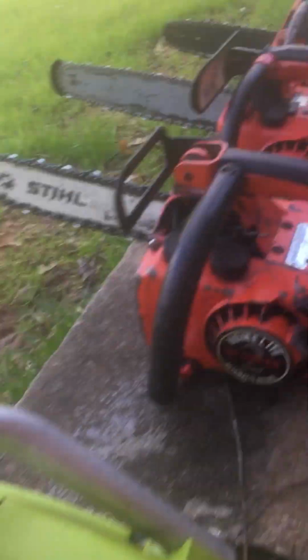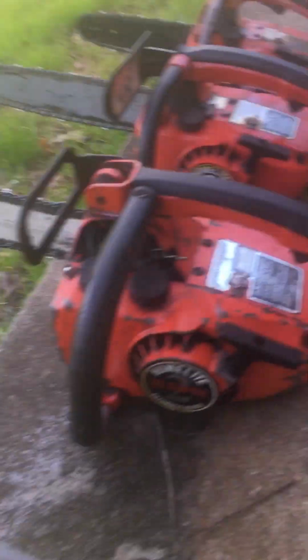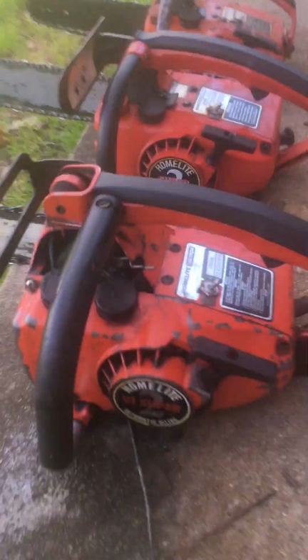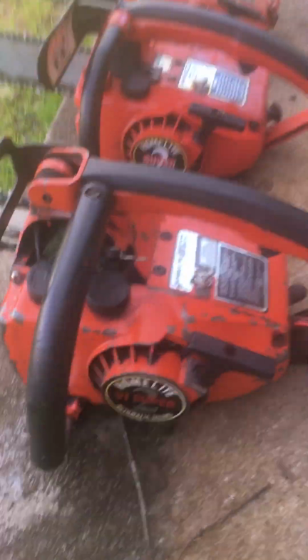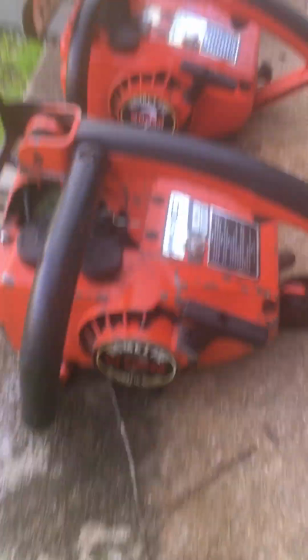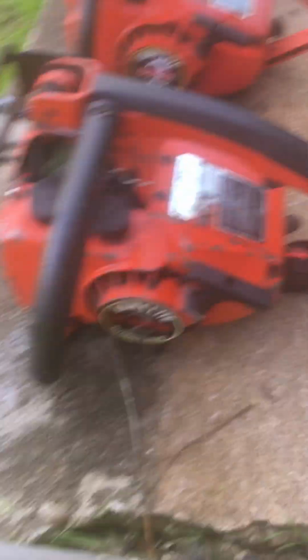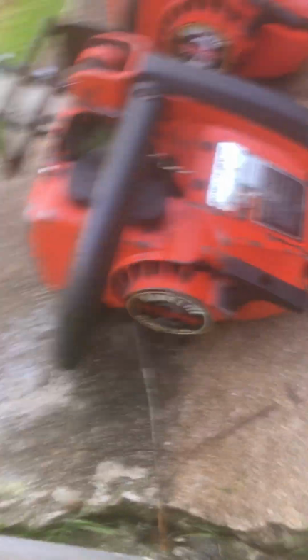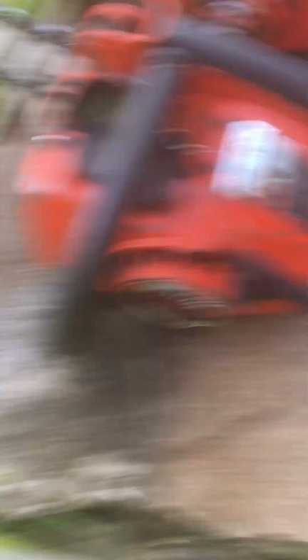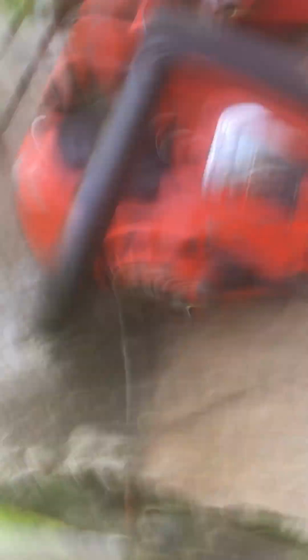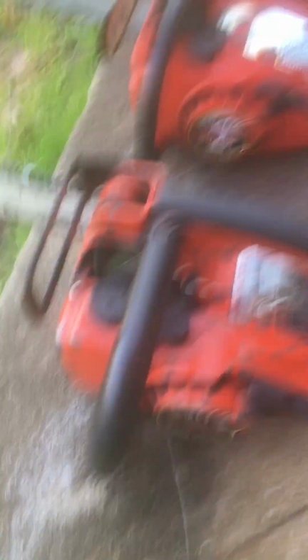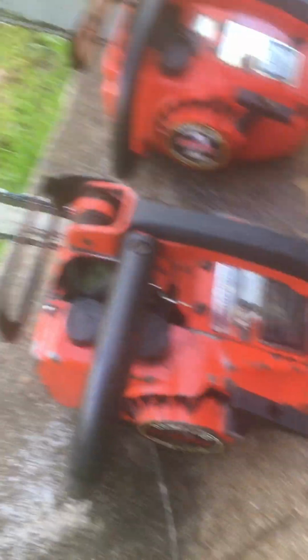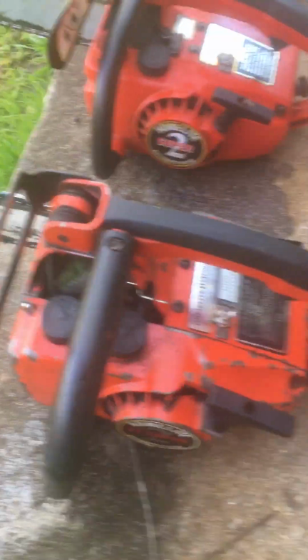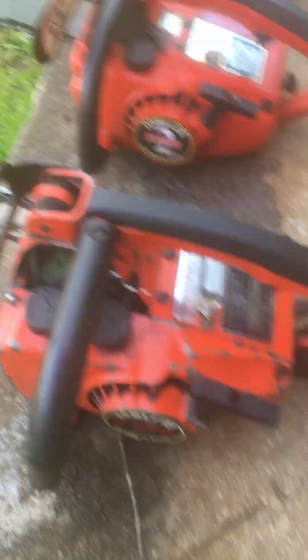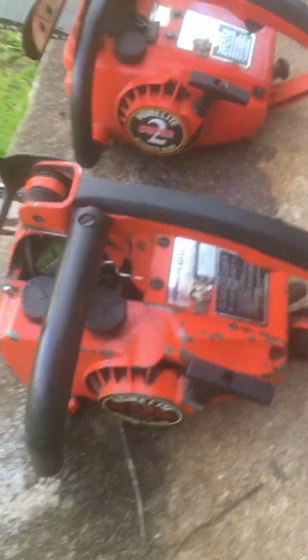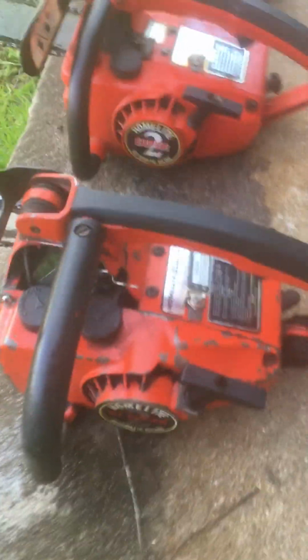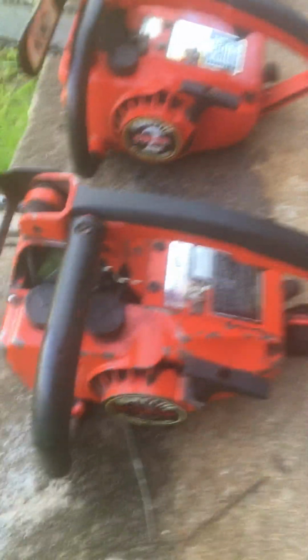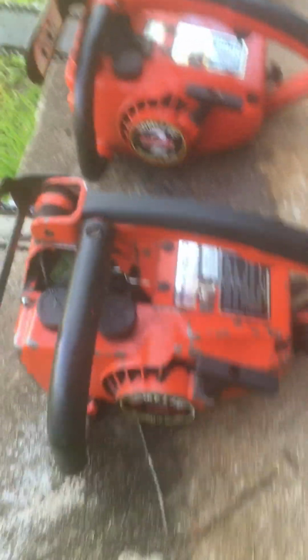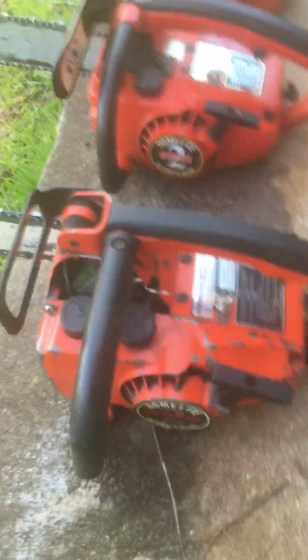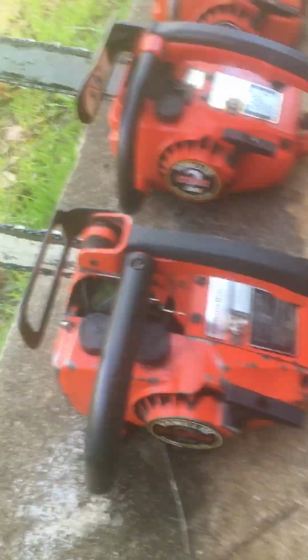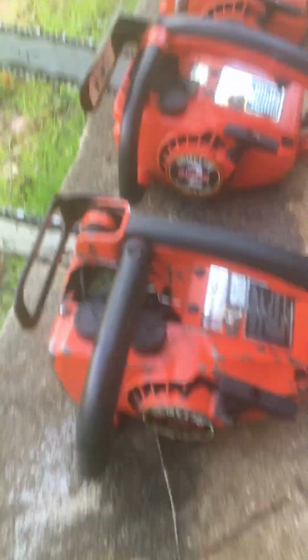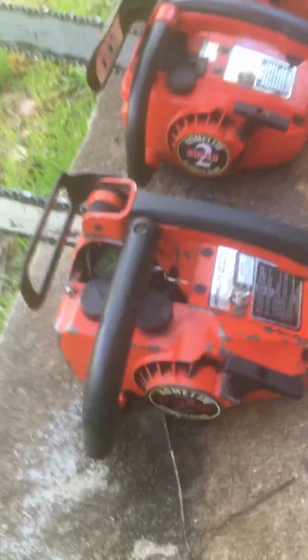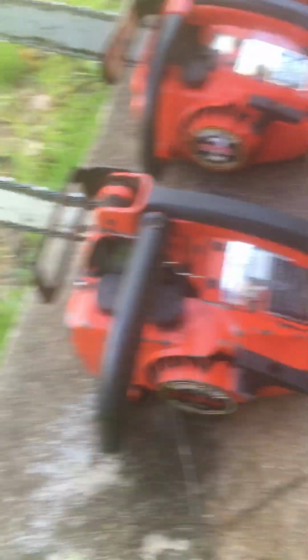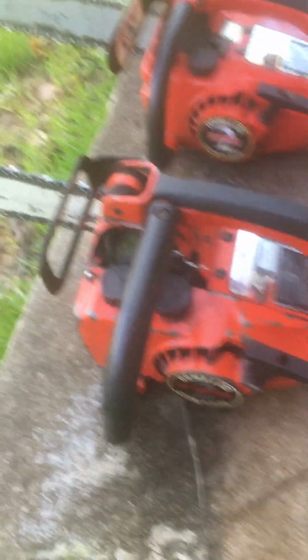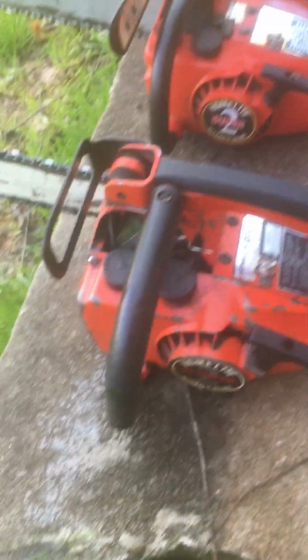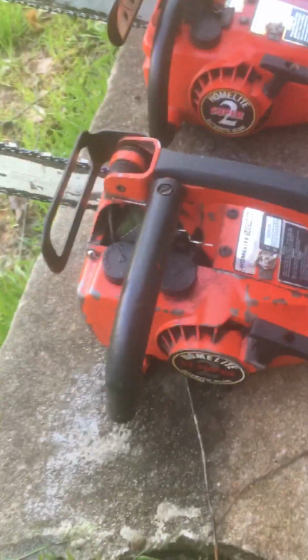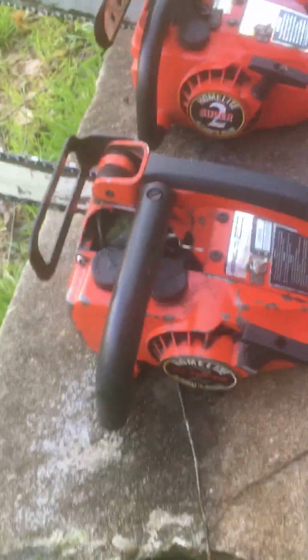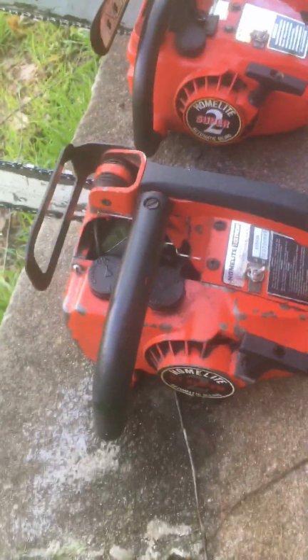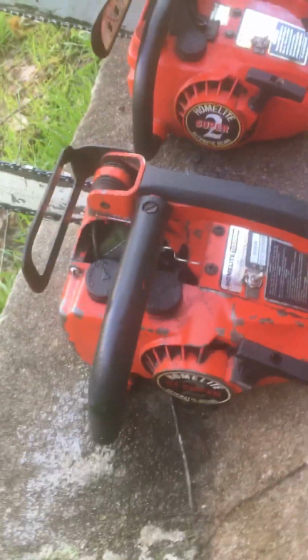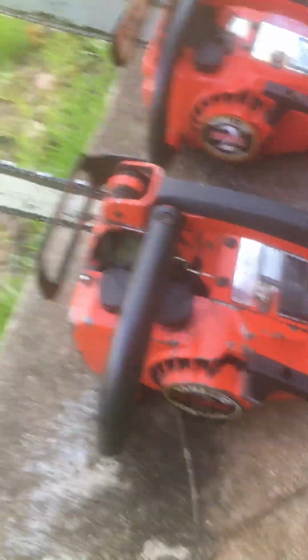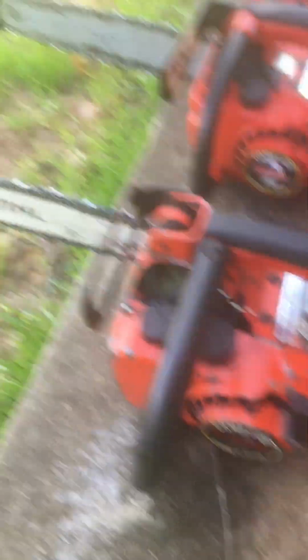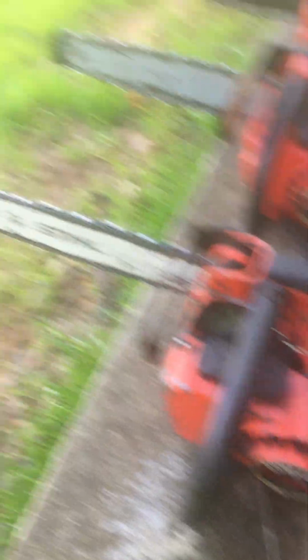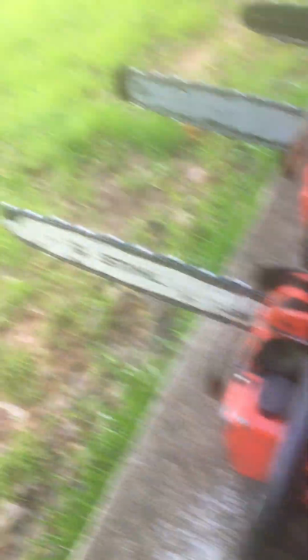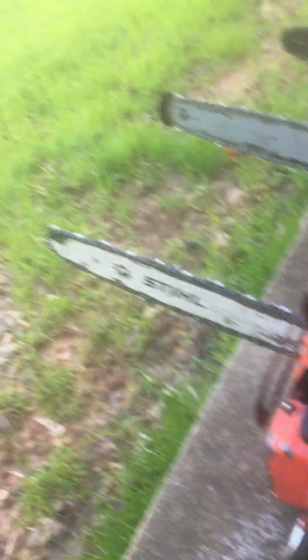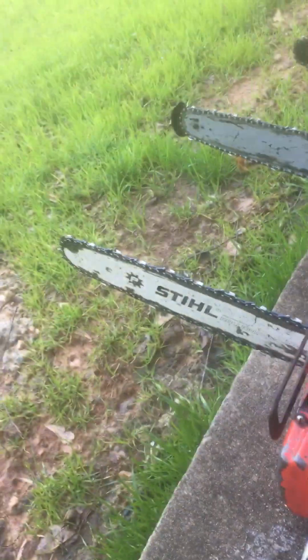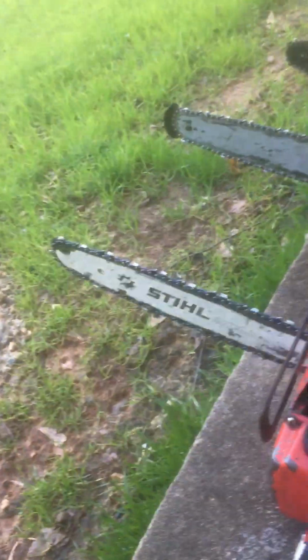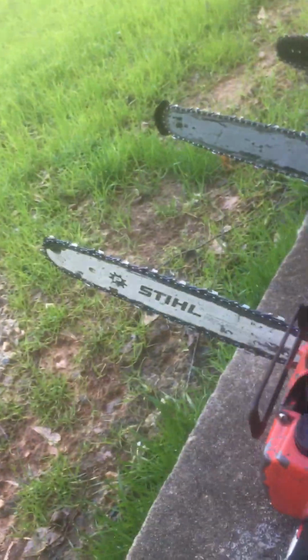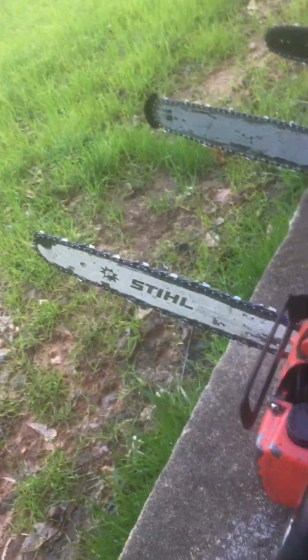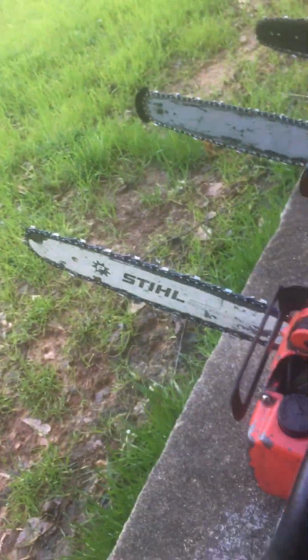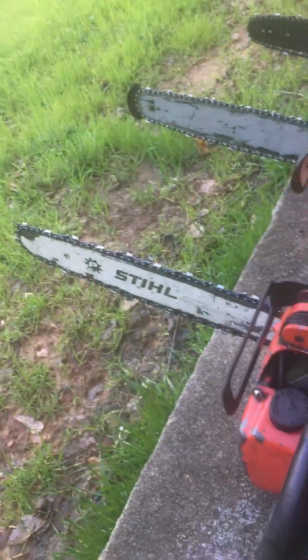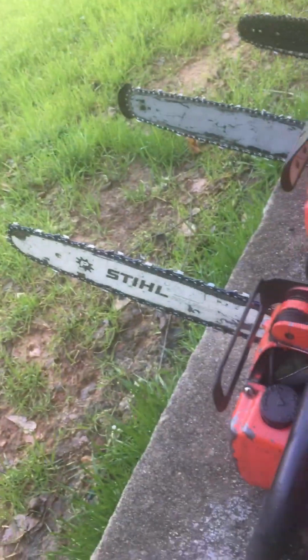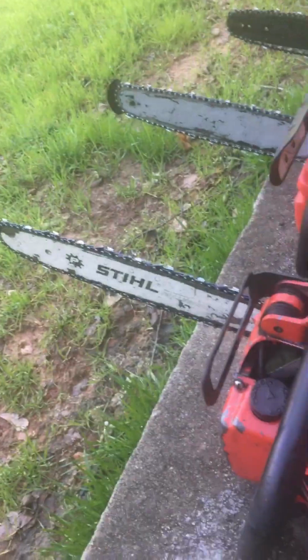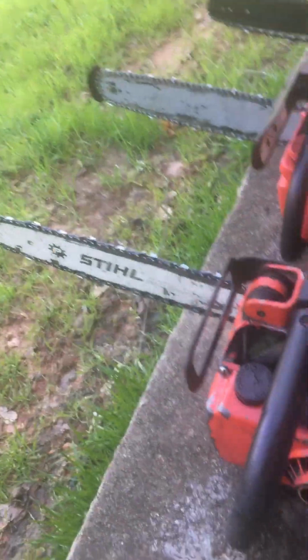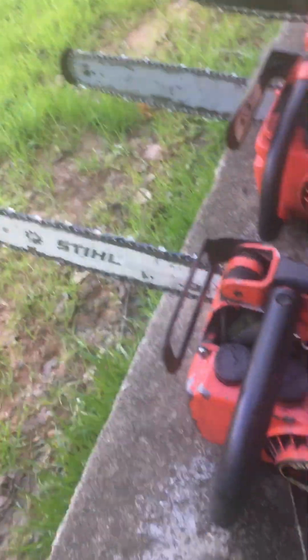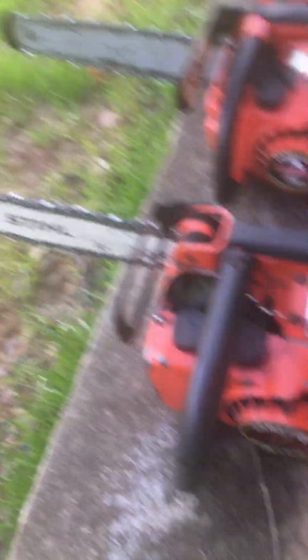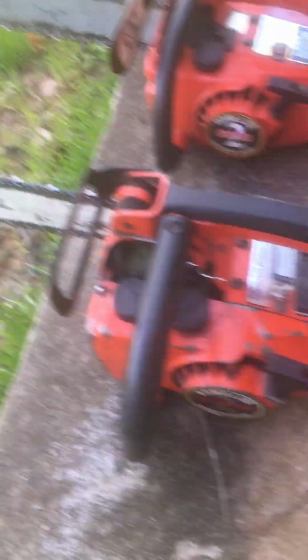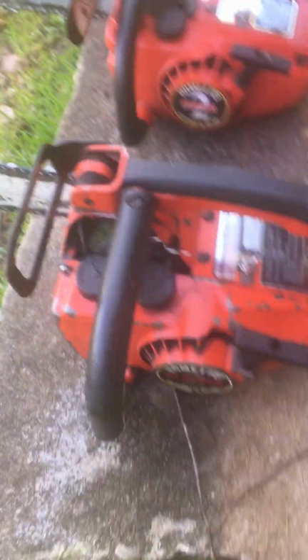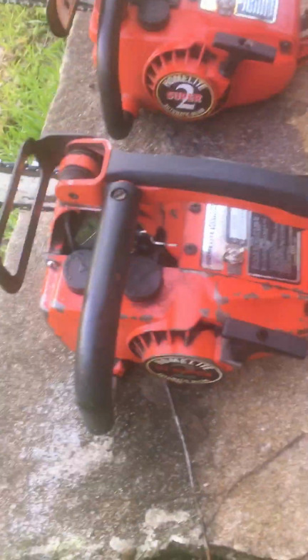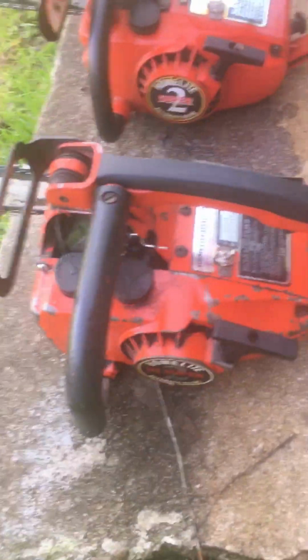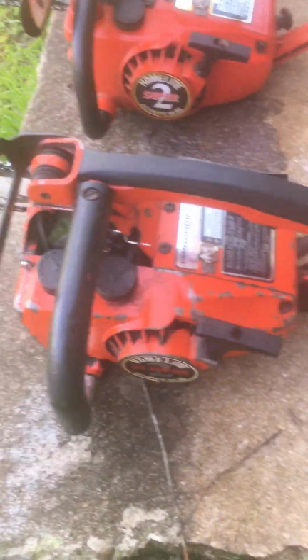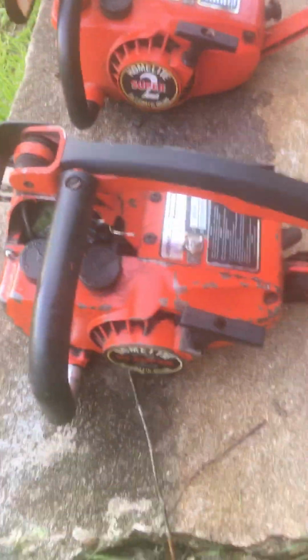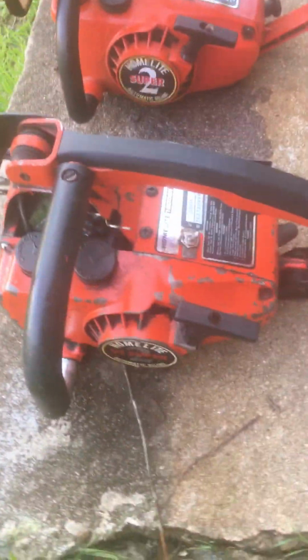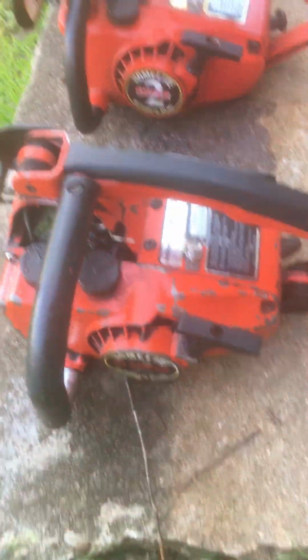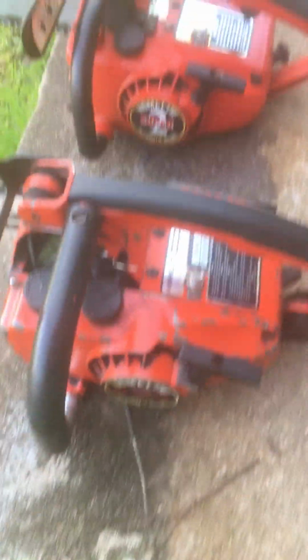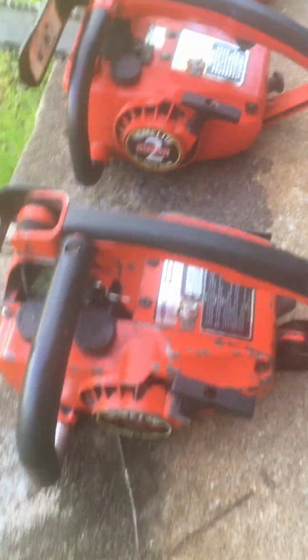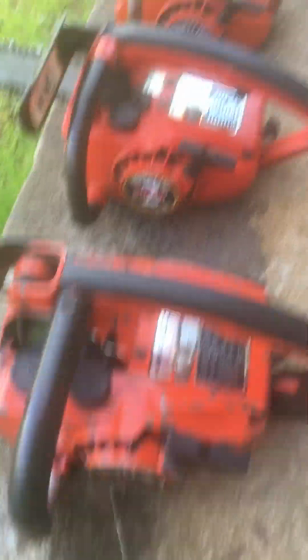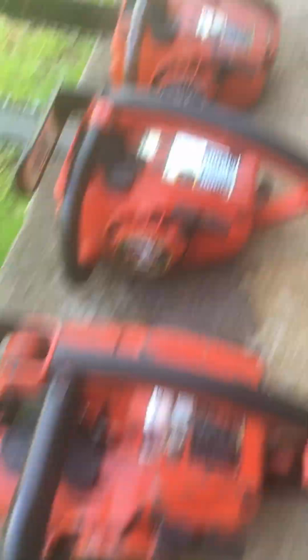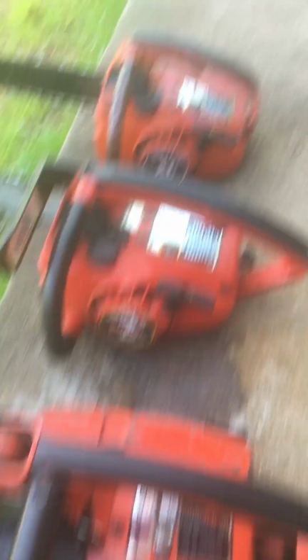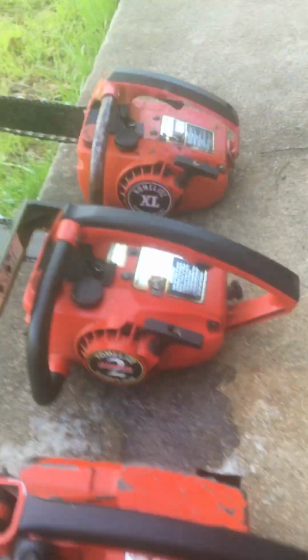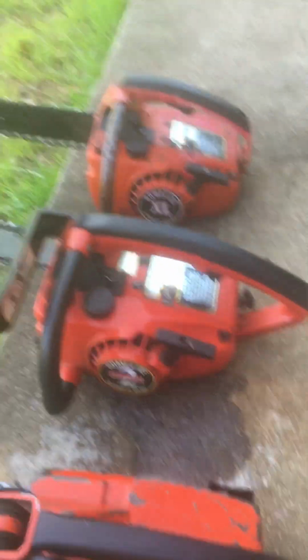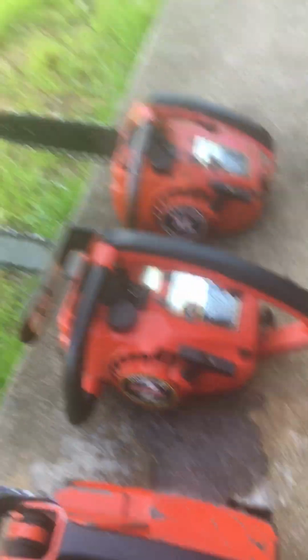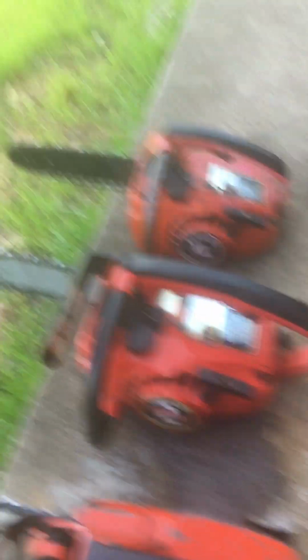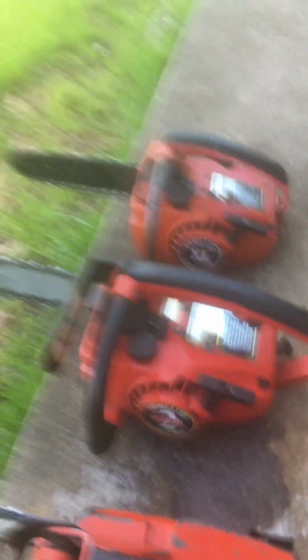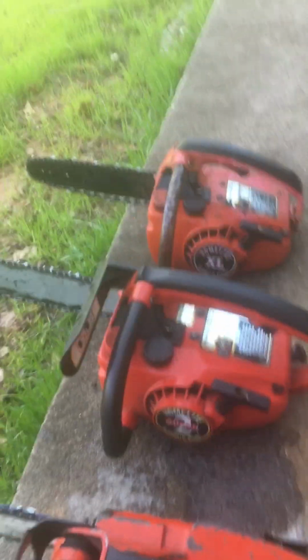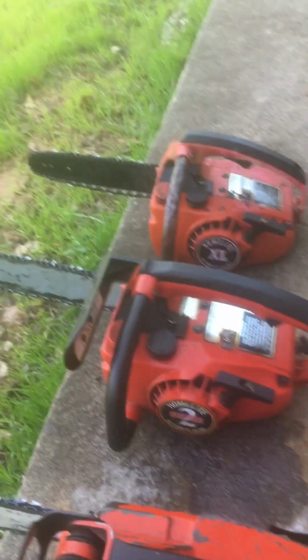Here's a VI Super 2 — kind of rare. 14 inch older steel bar. There's a Super 2.